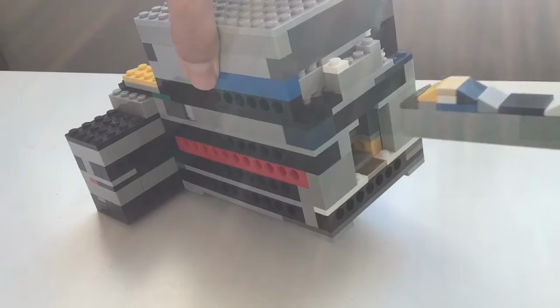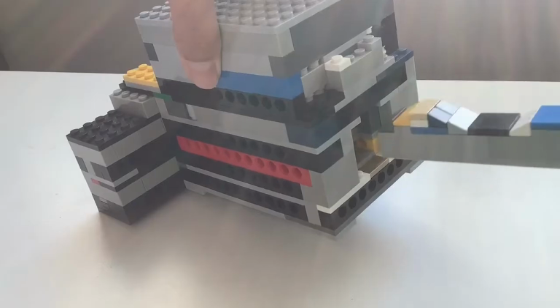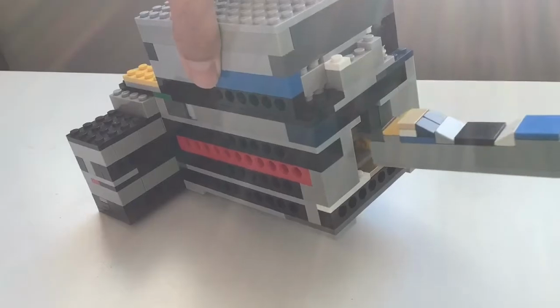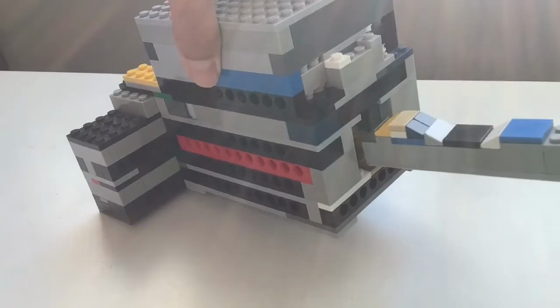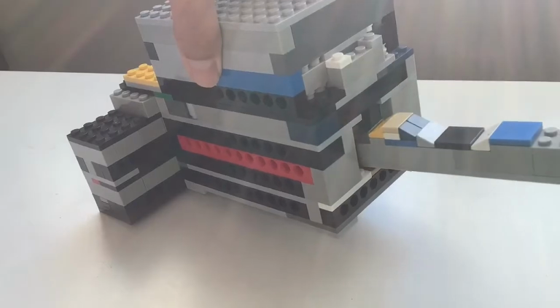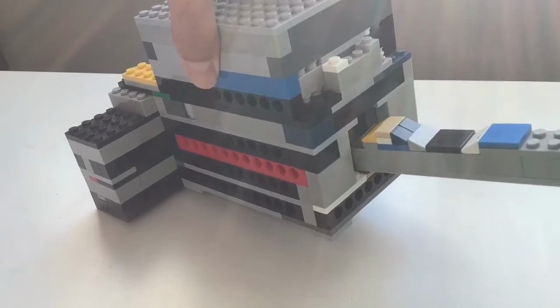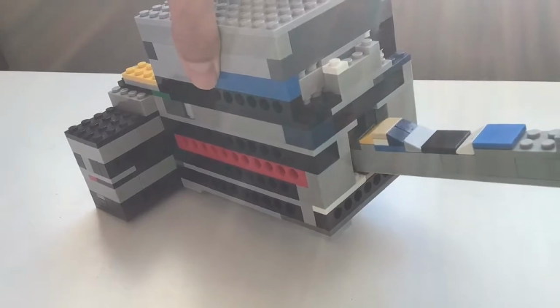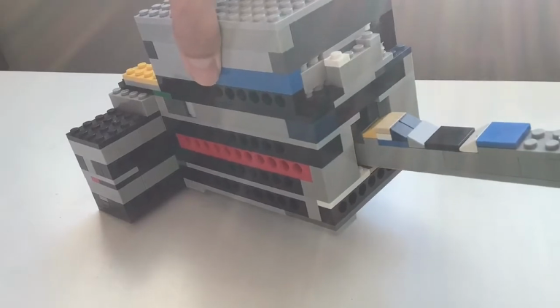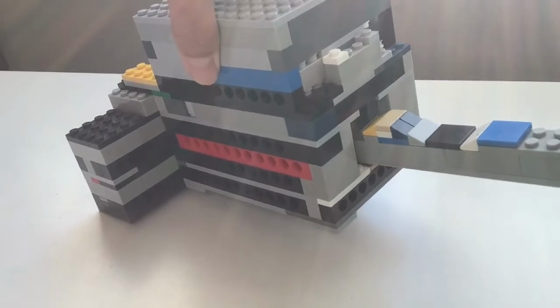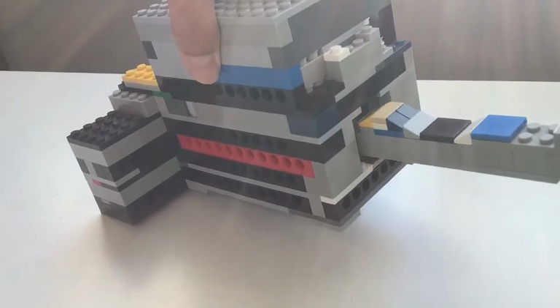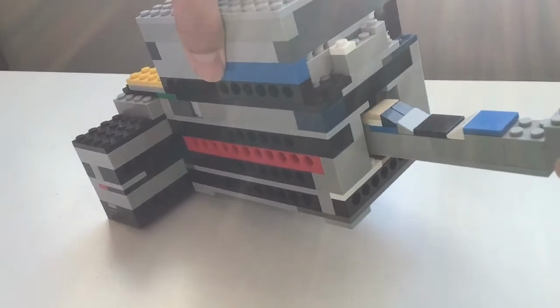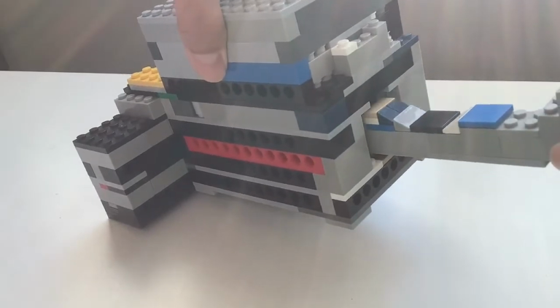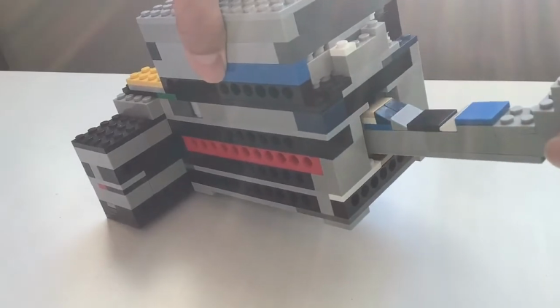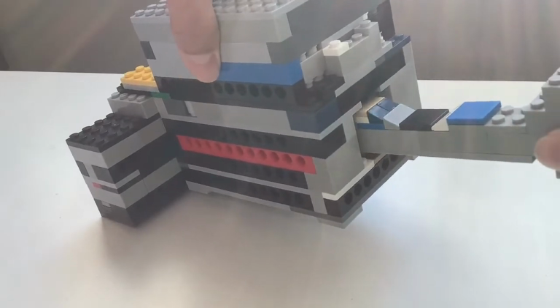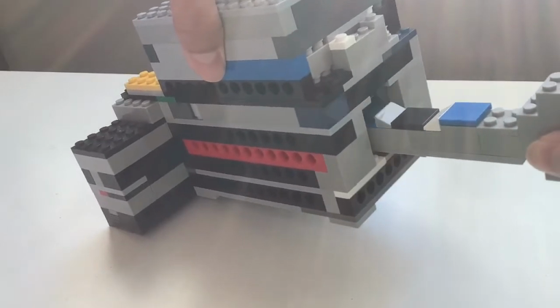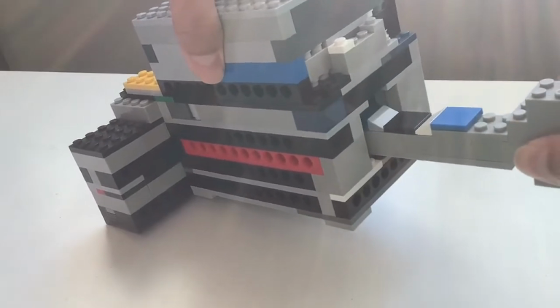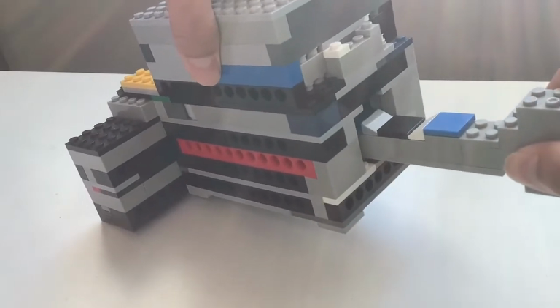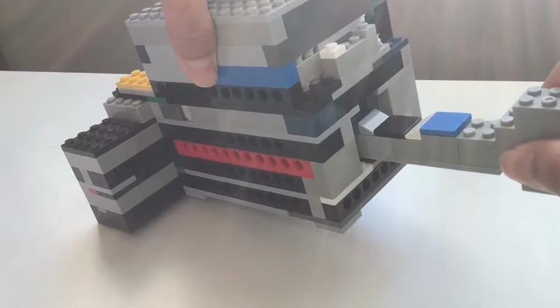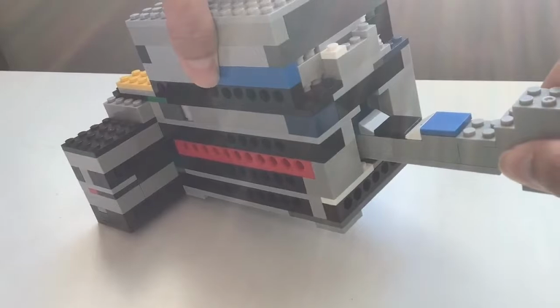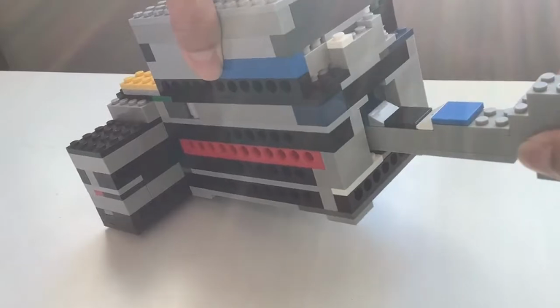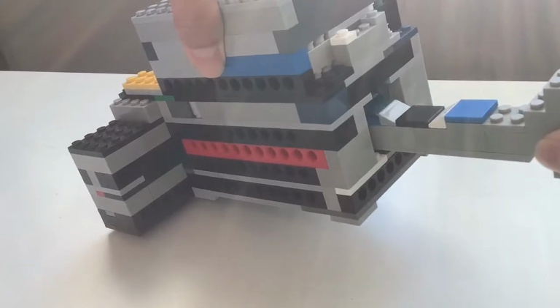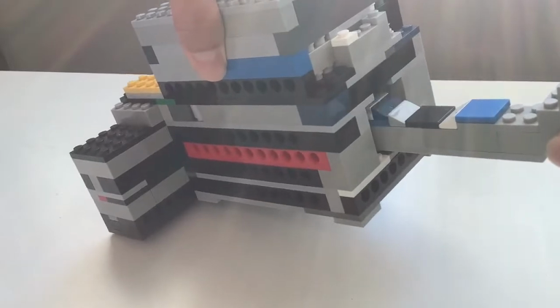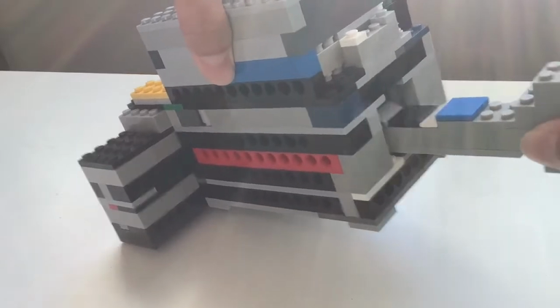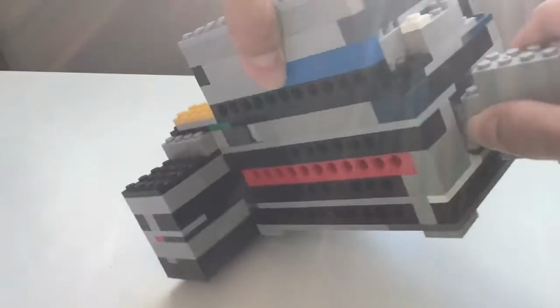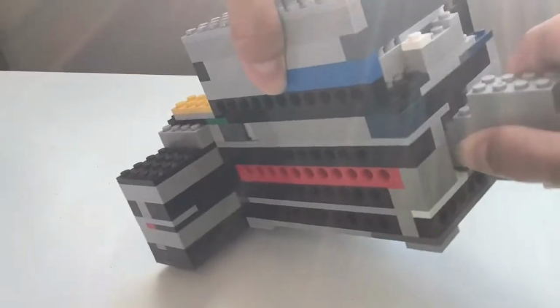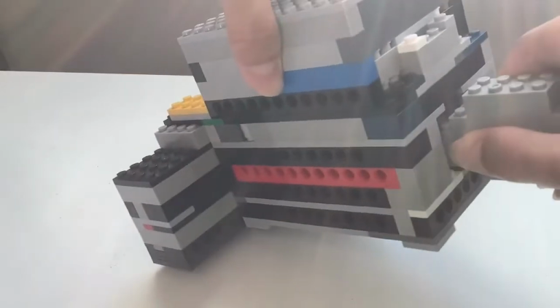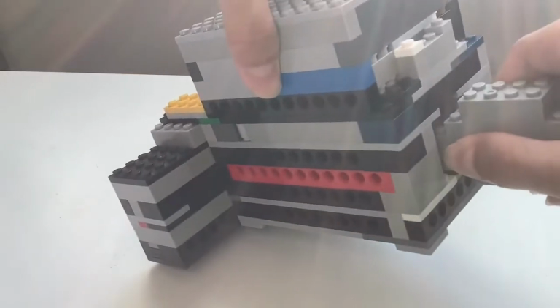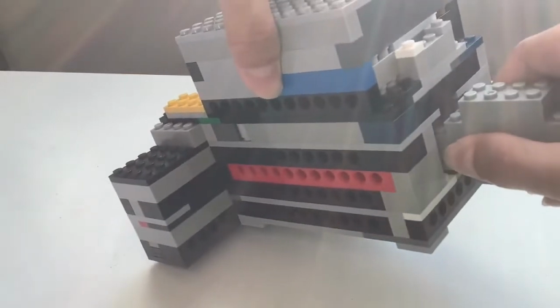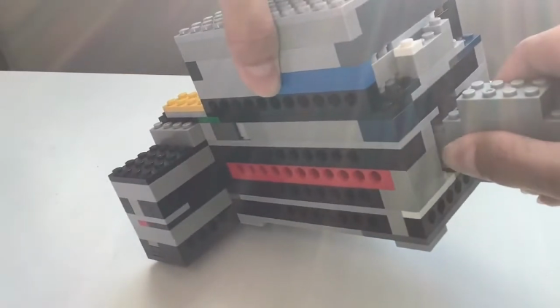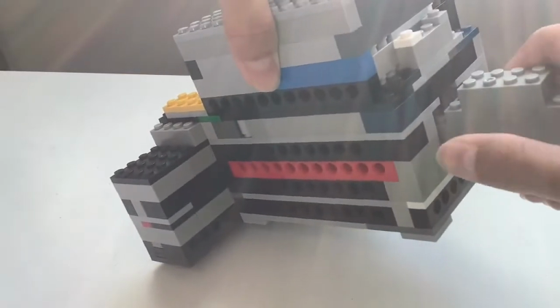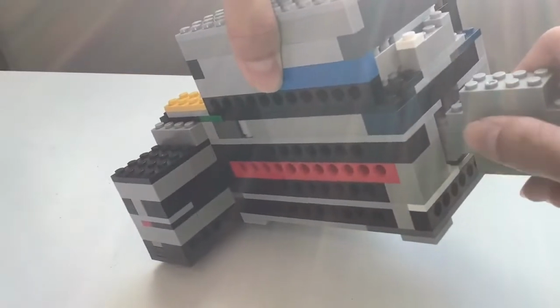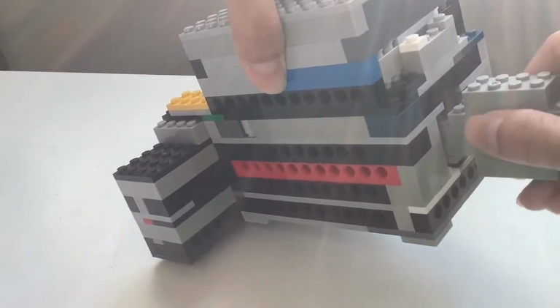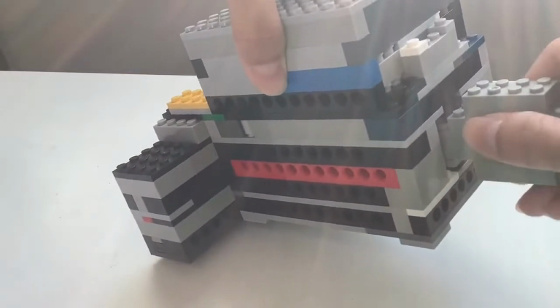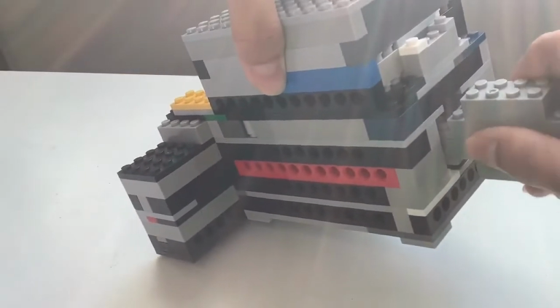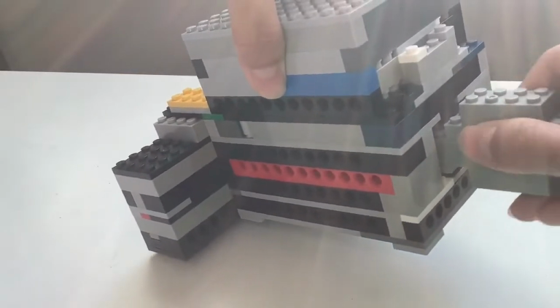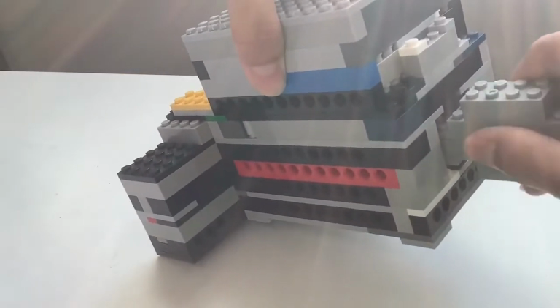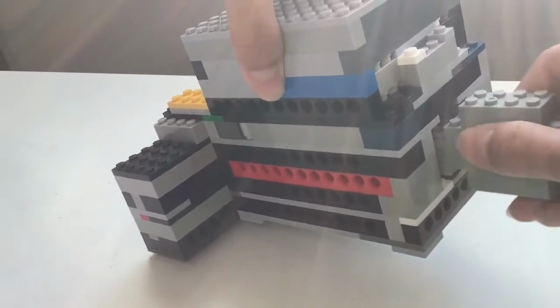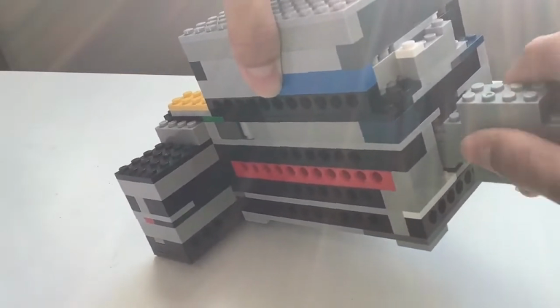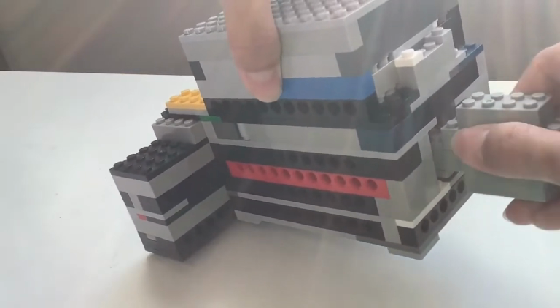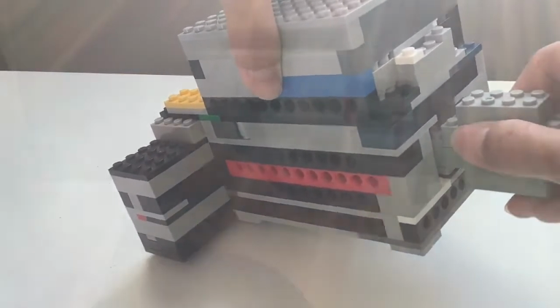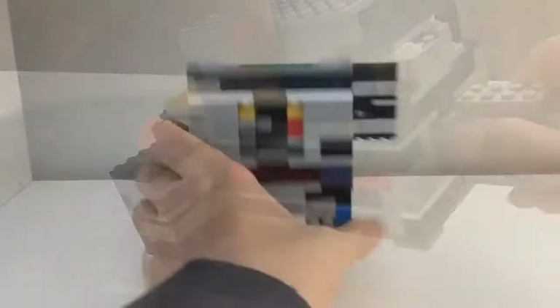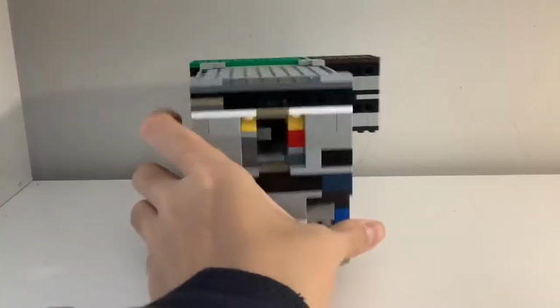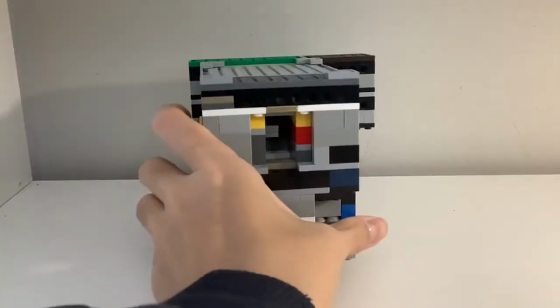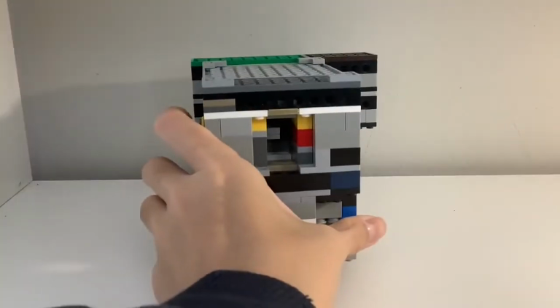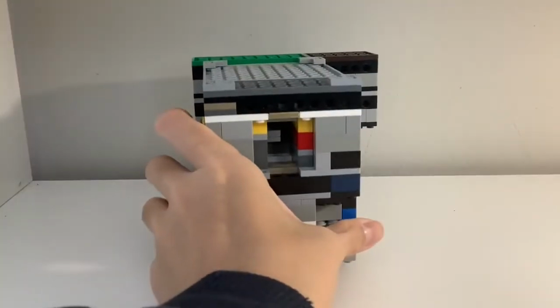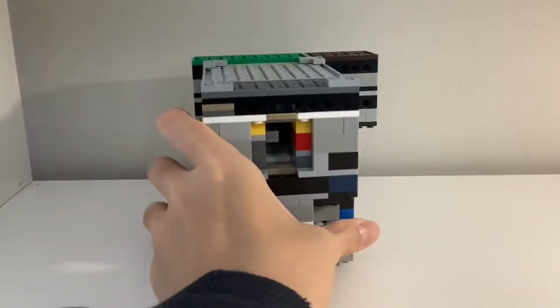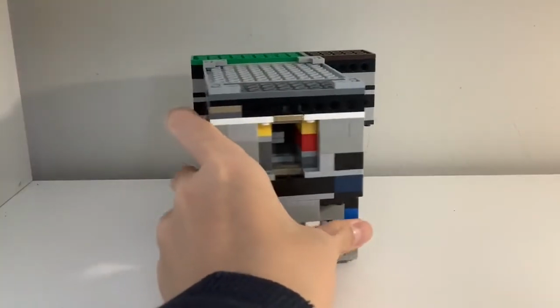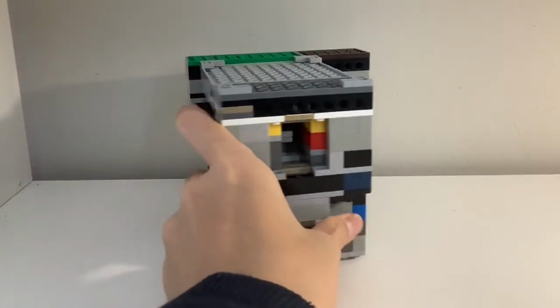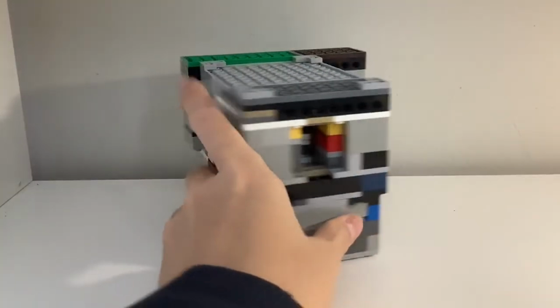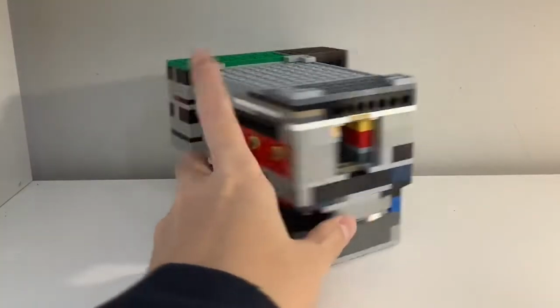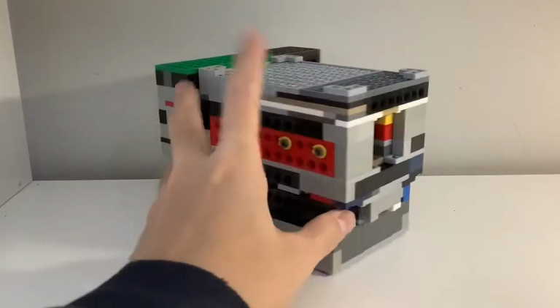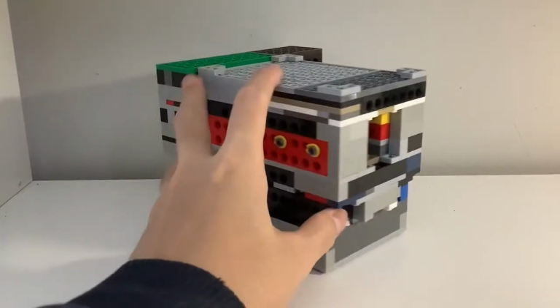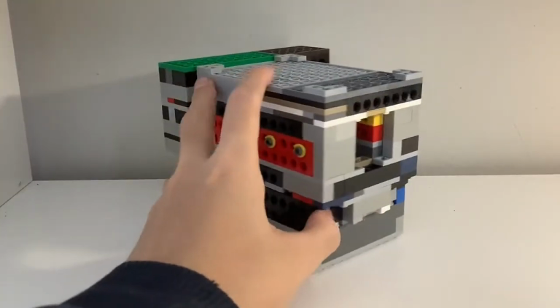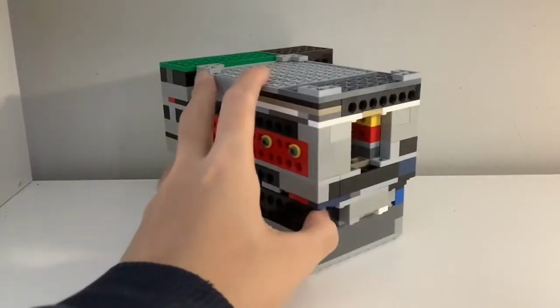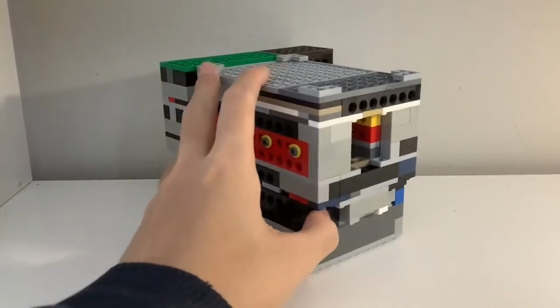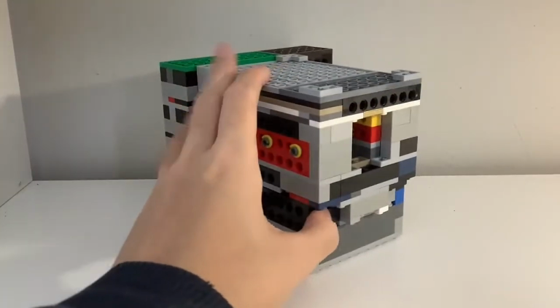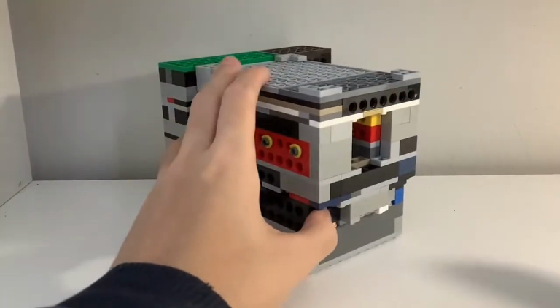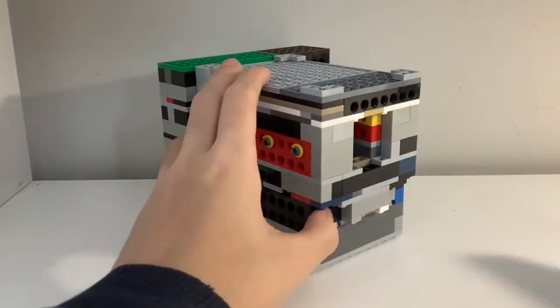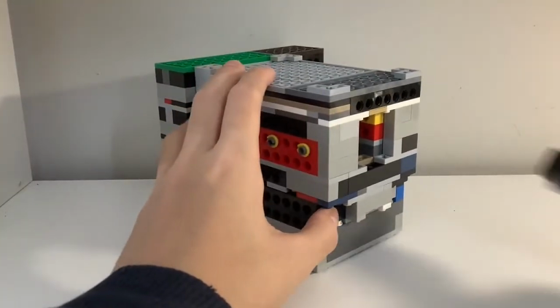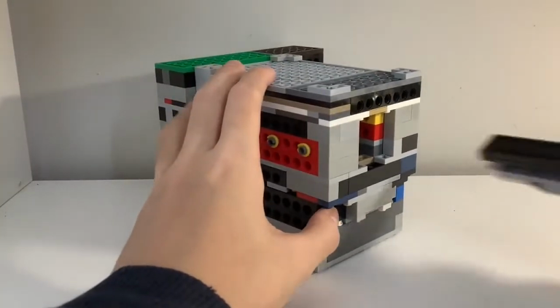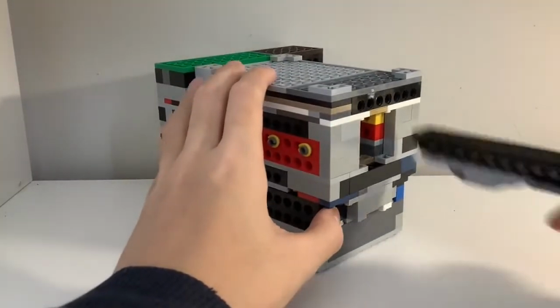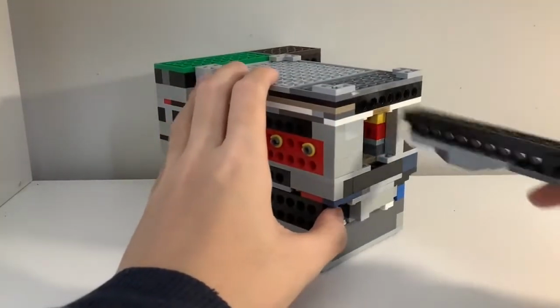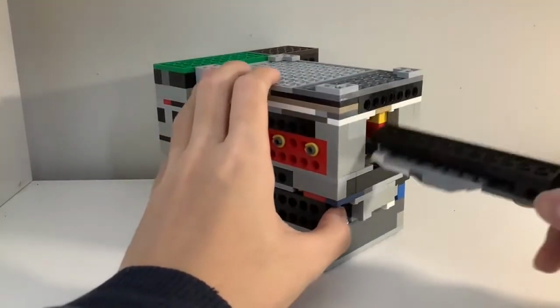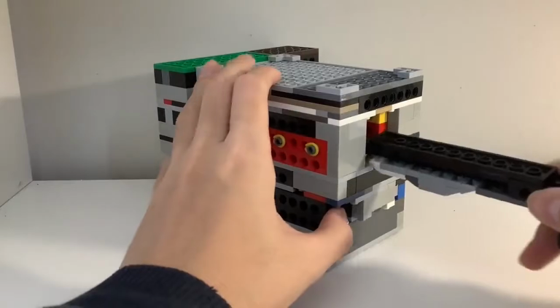Of course, if I put the incorrect key in, then it still fits, but it won't turn the lock. The lock also works upside down.